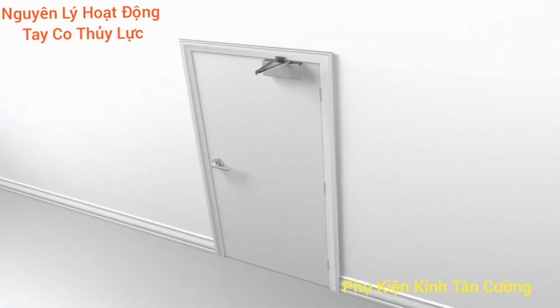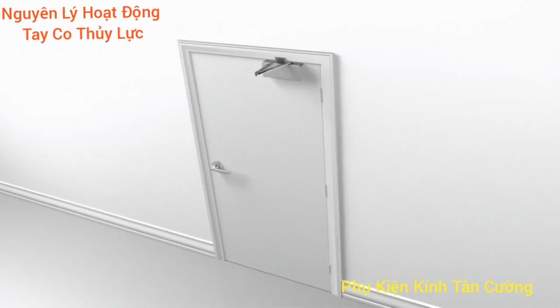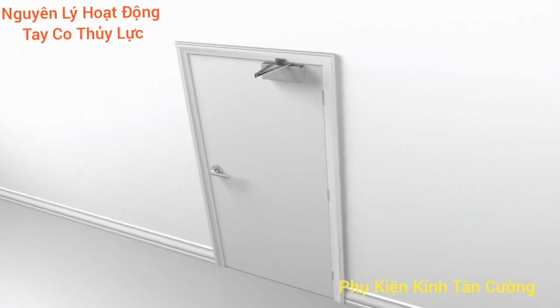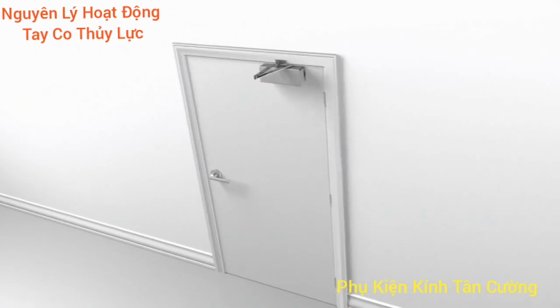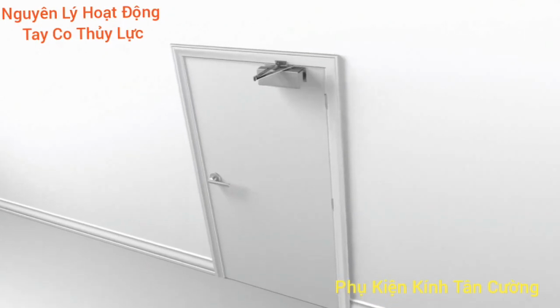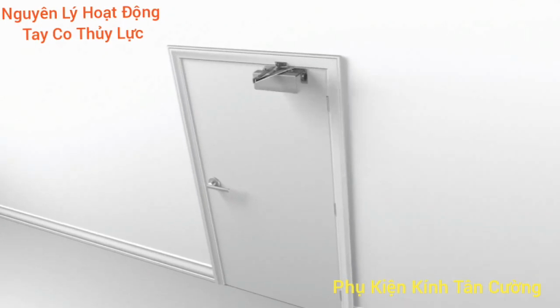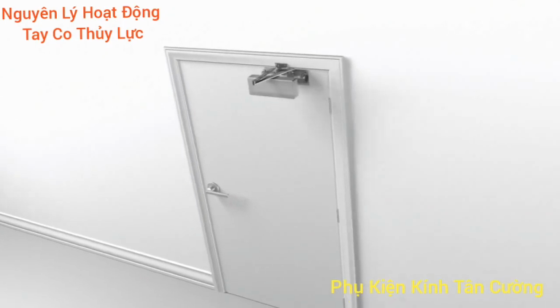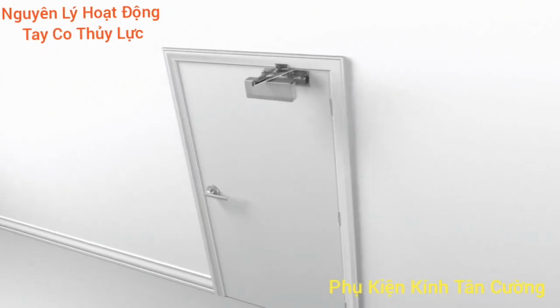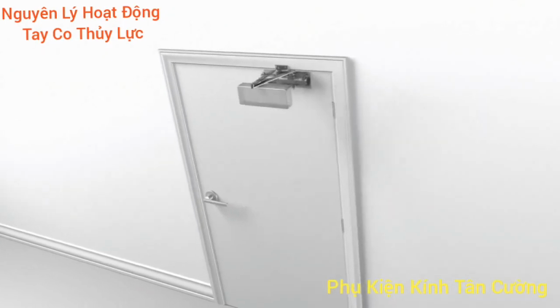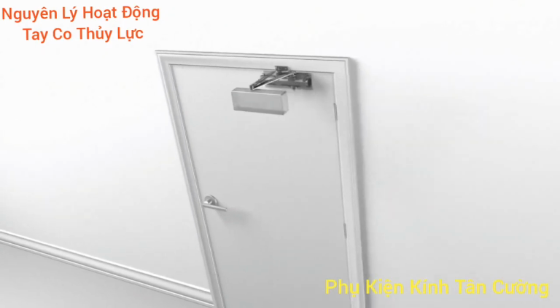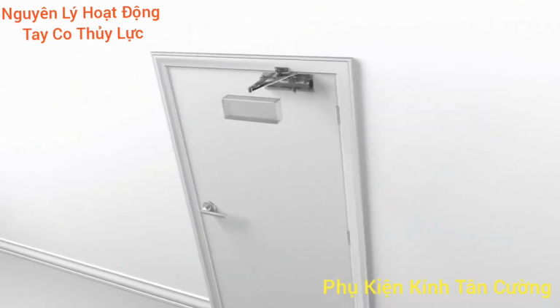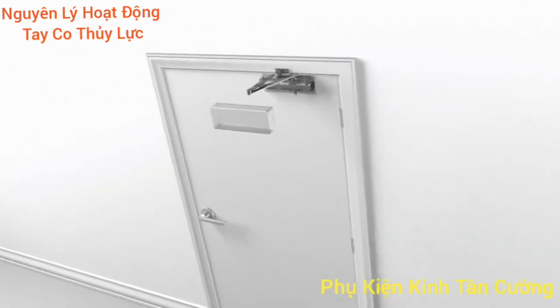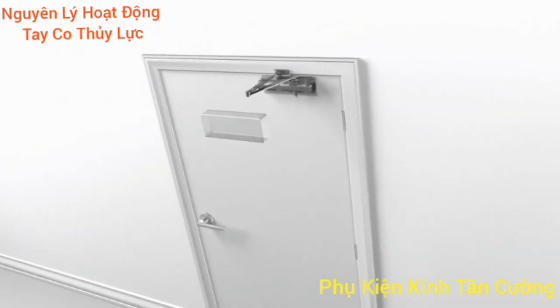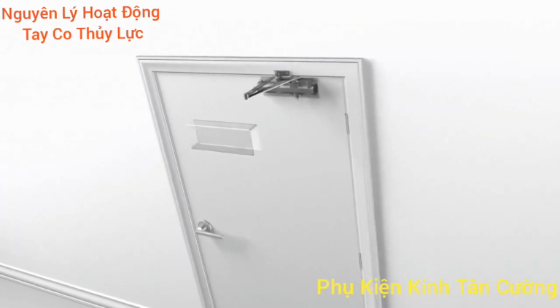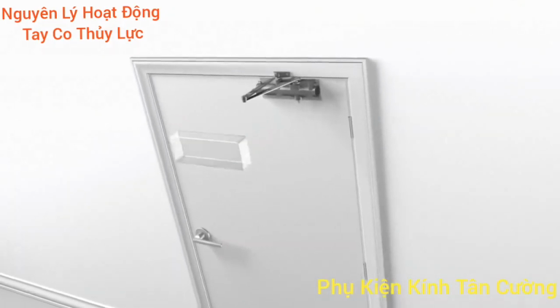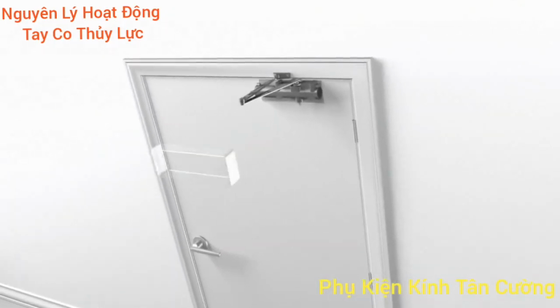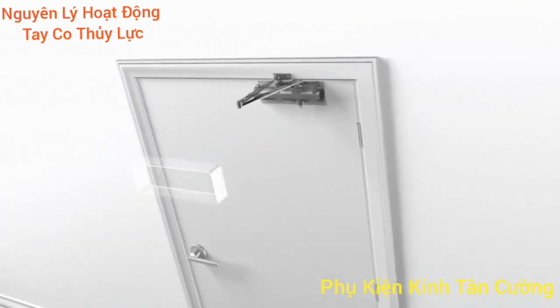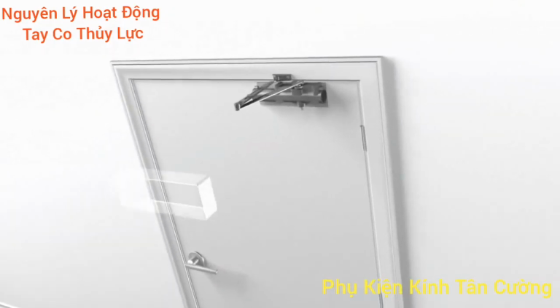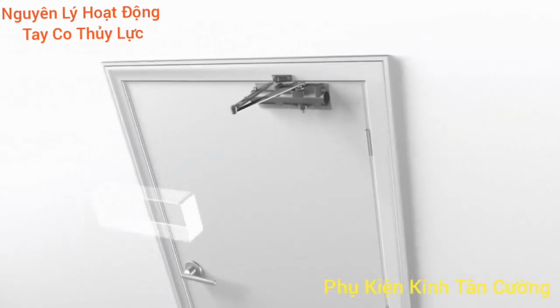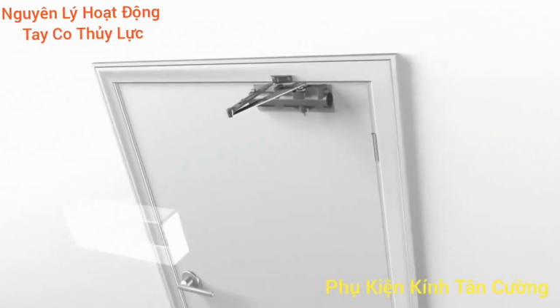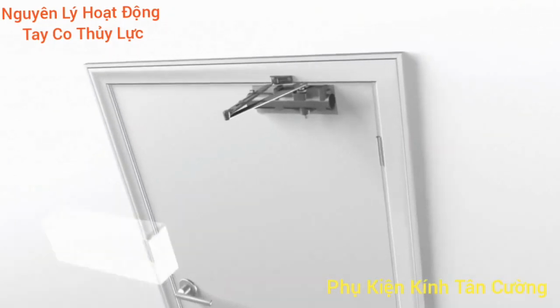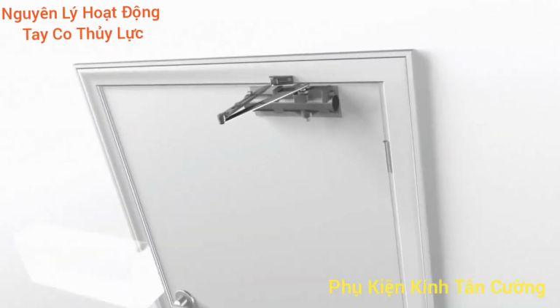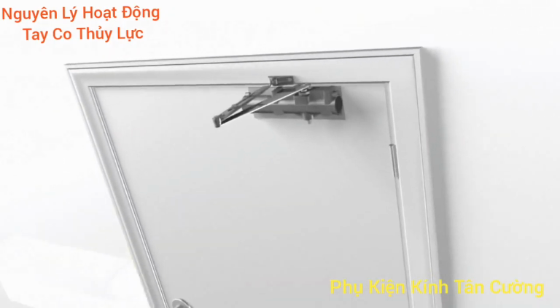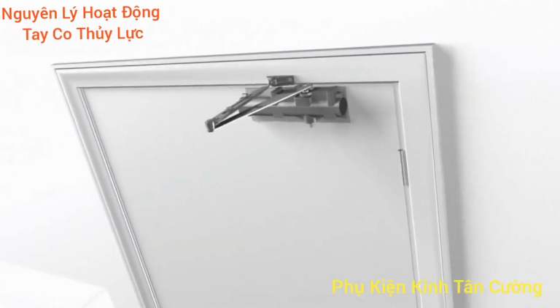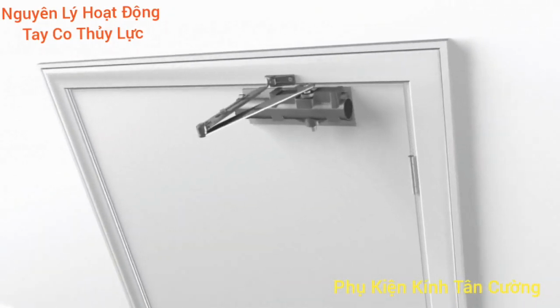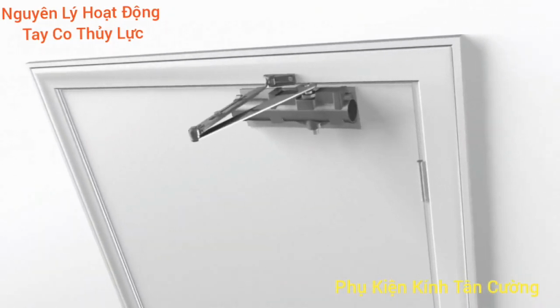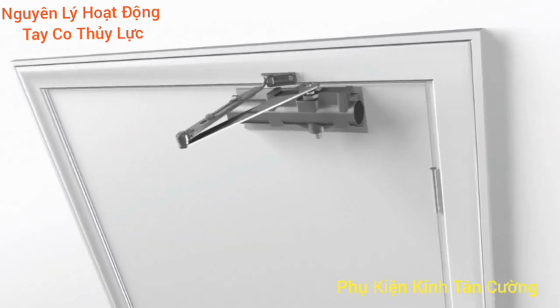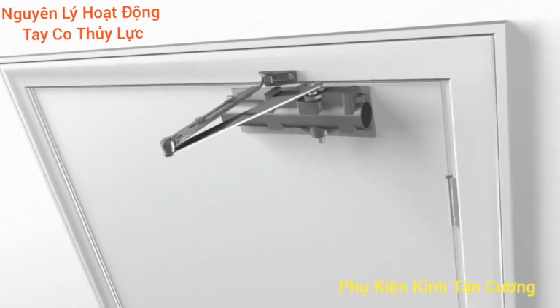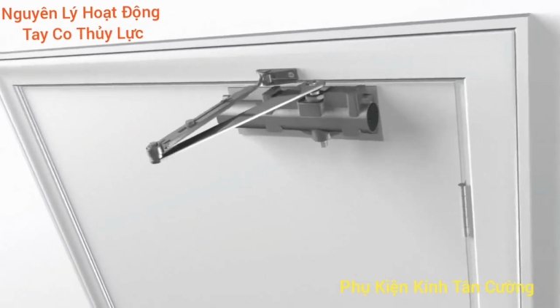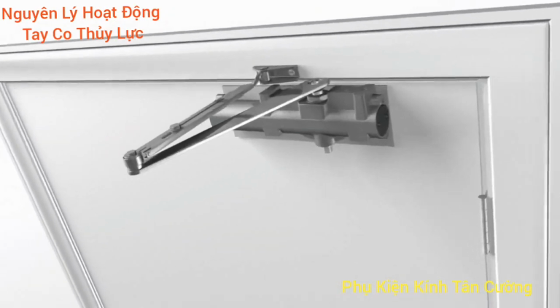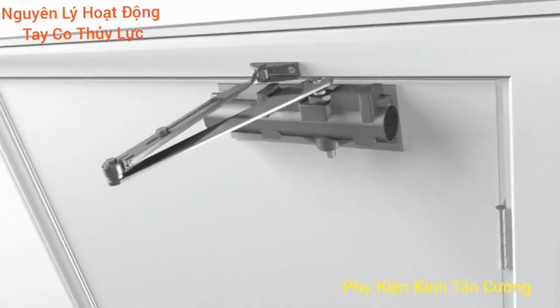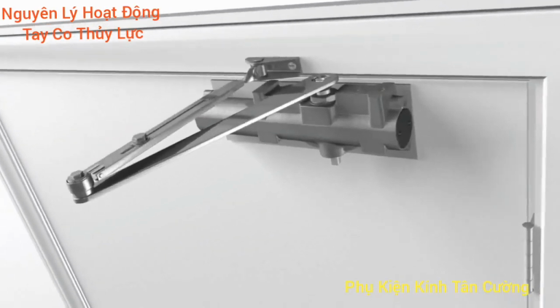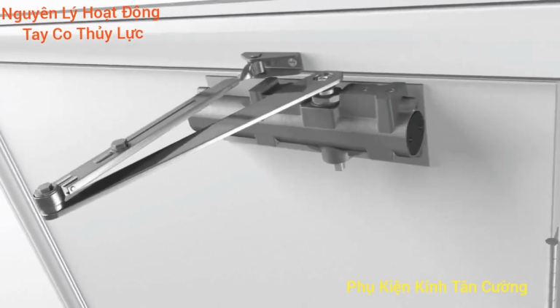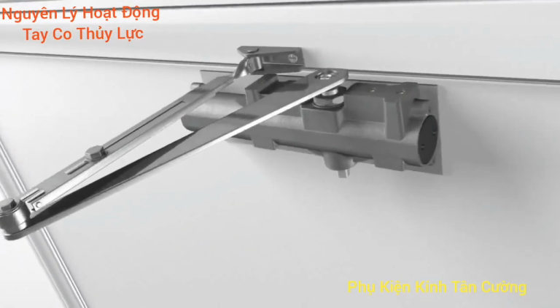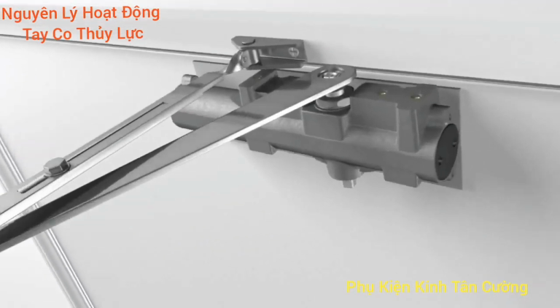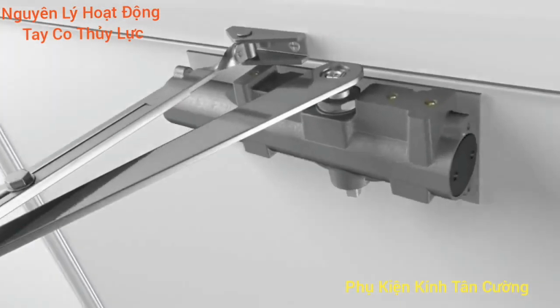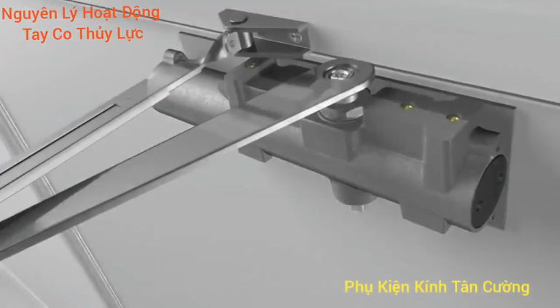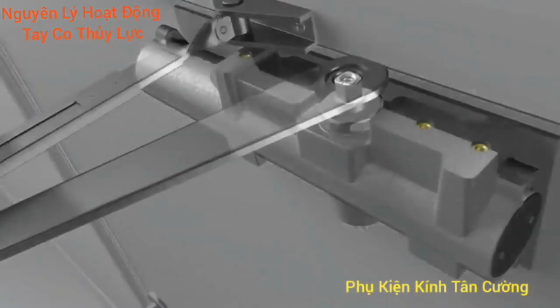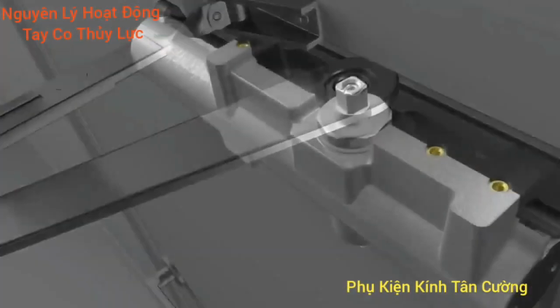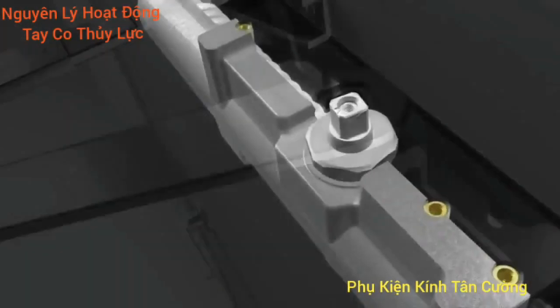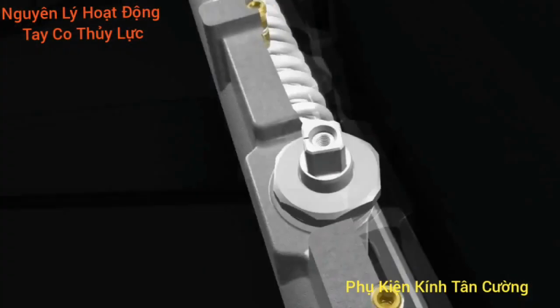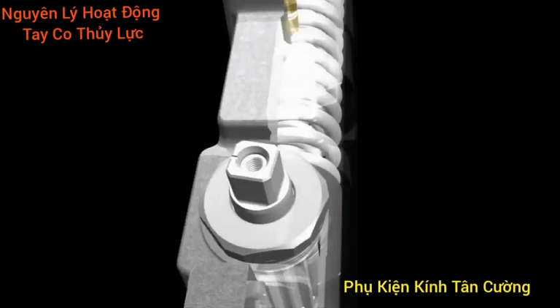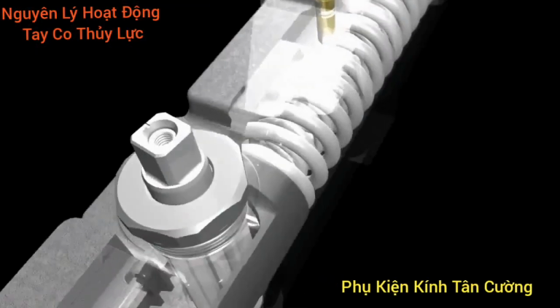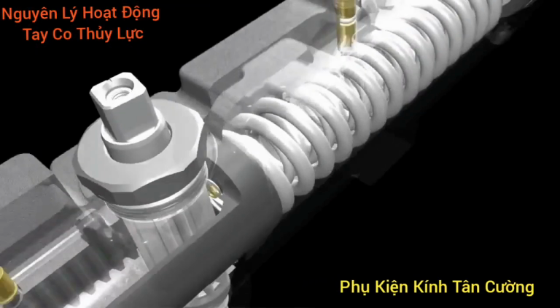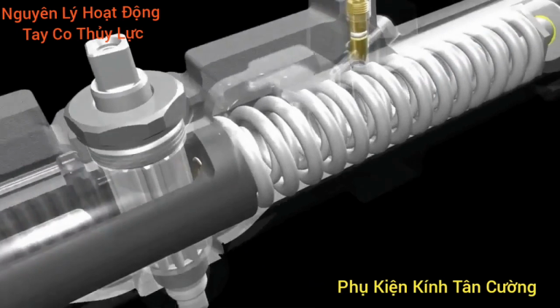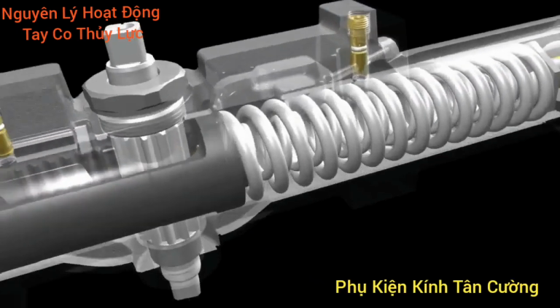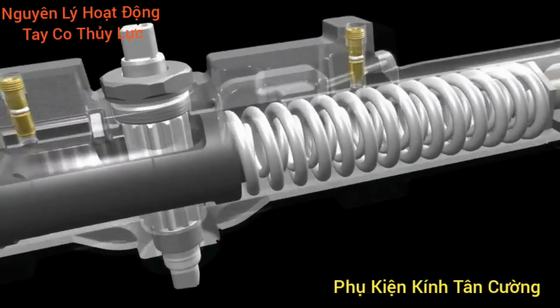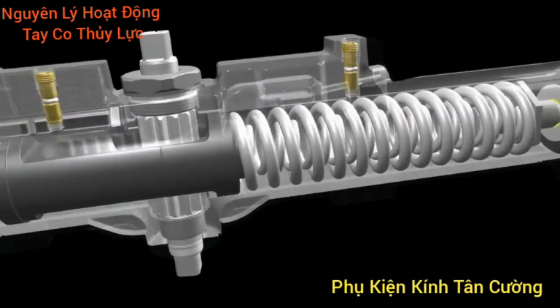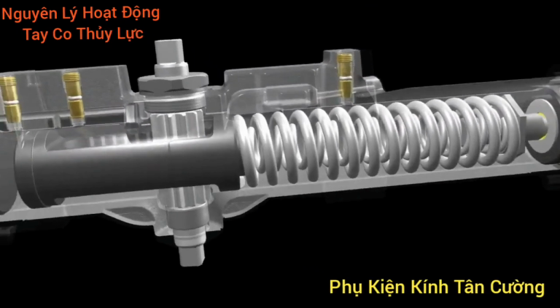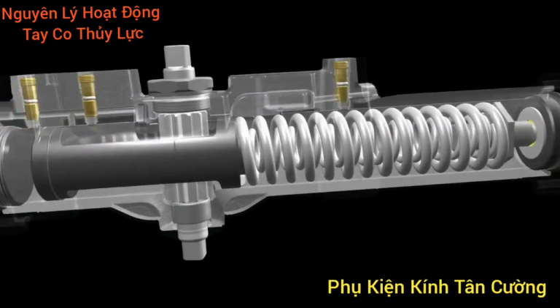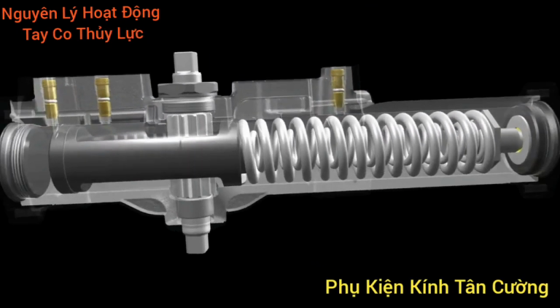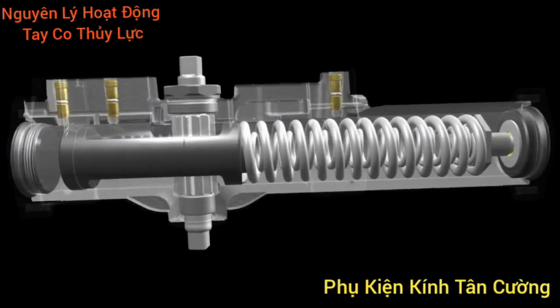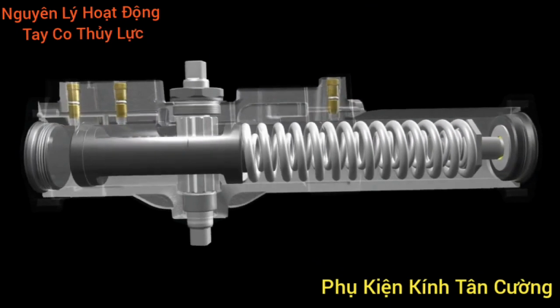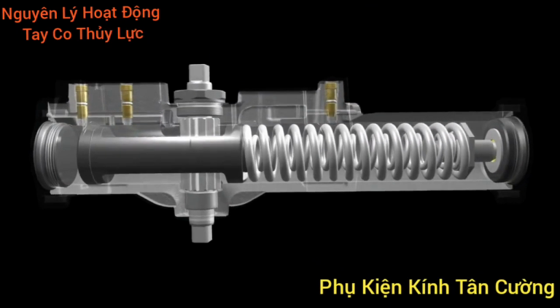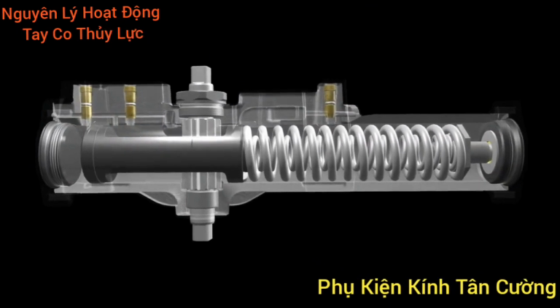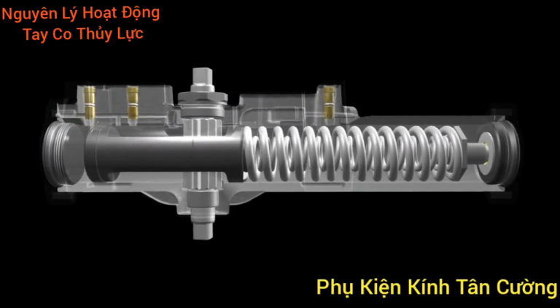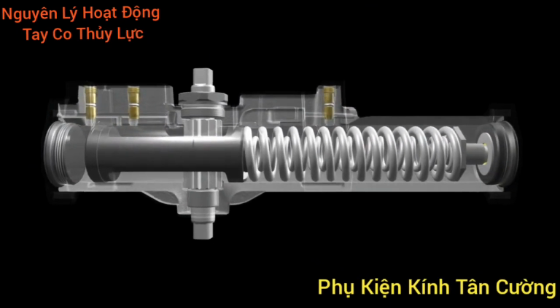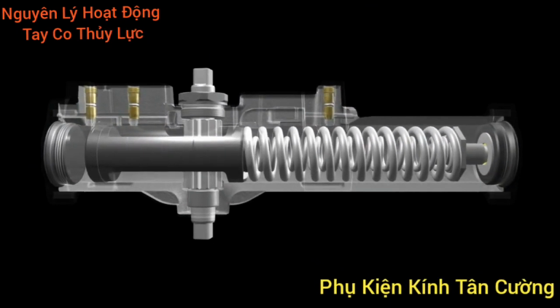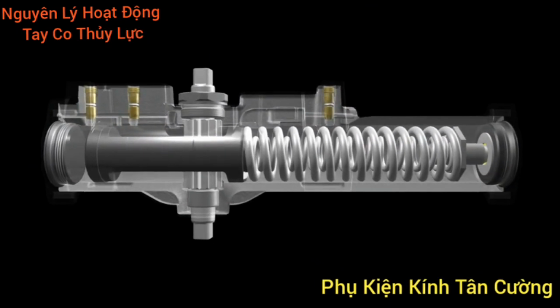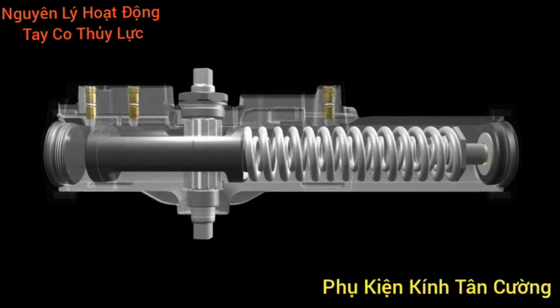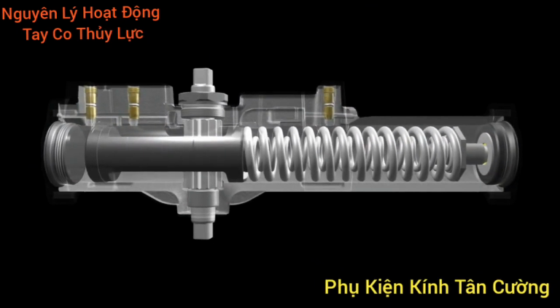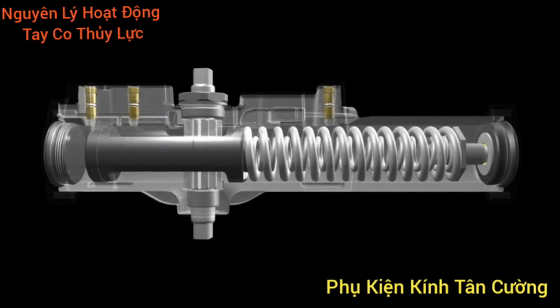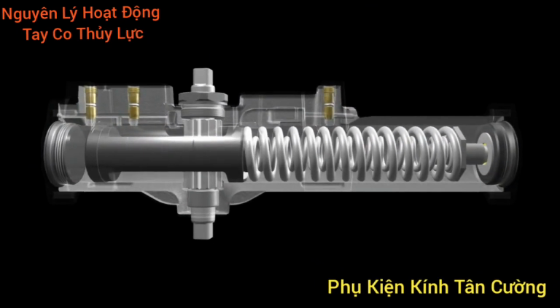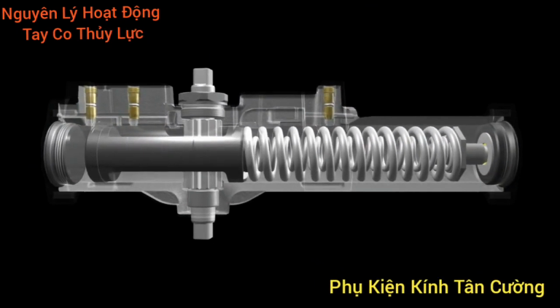Strength and wear resistance, and eliminates potential leak points. Let's look inside to see what makes this cast iron closer so durable.